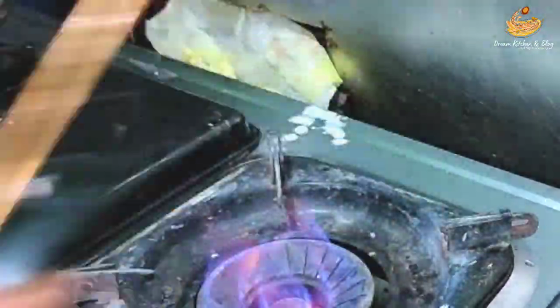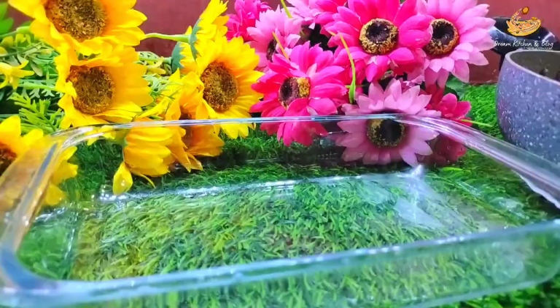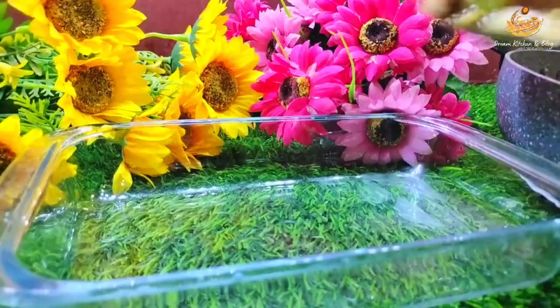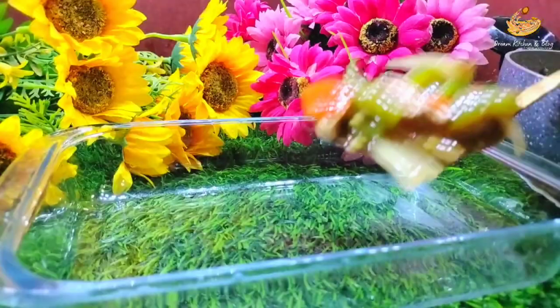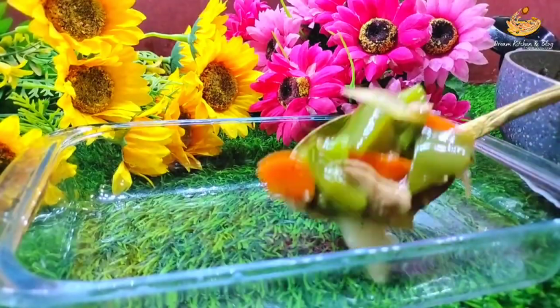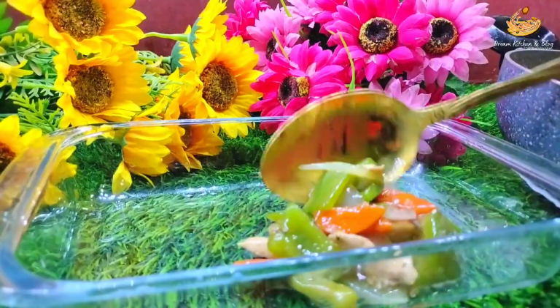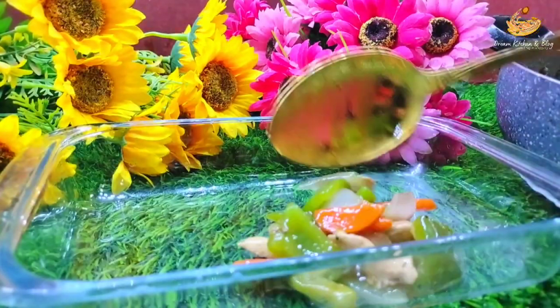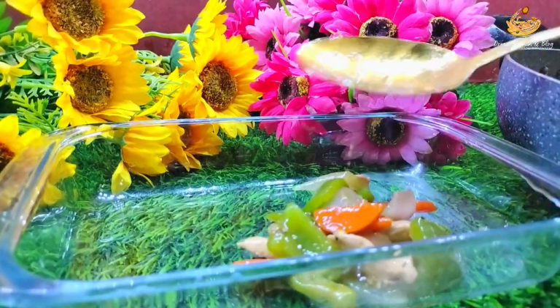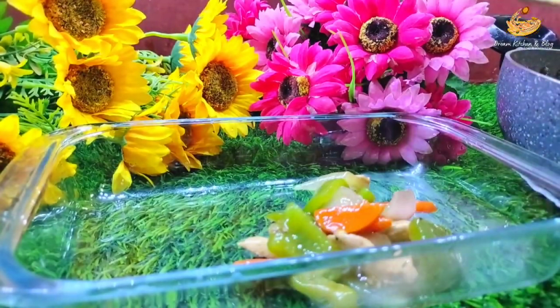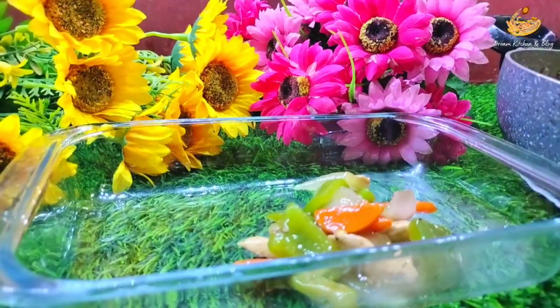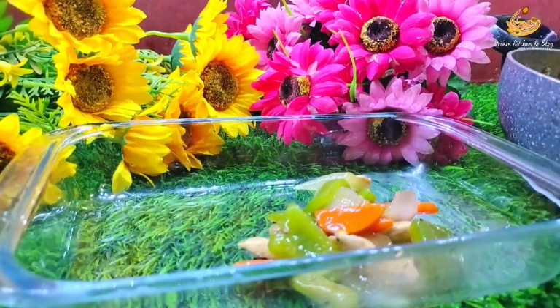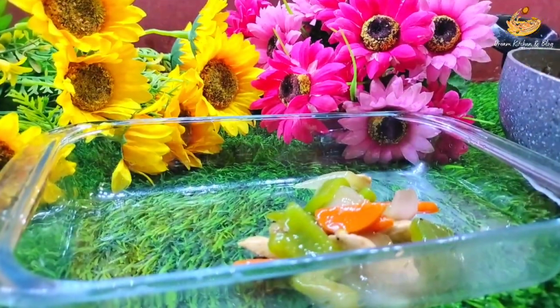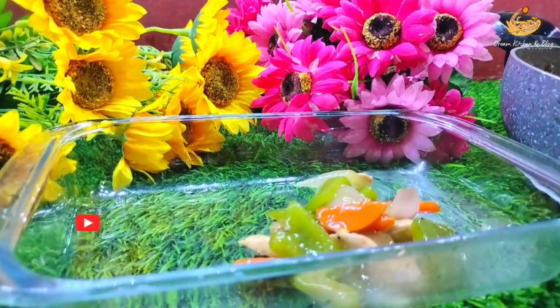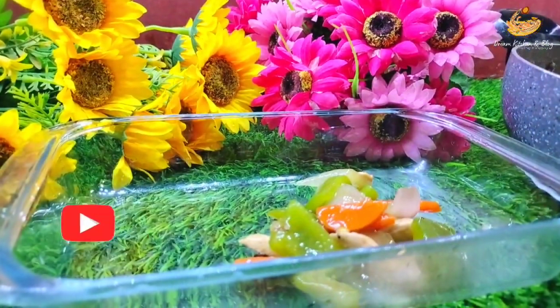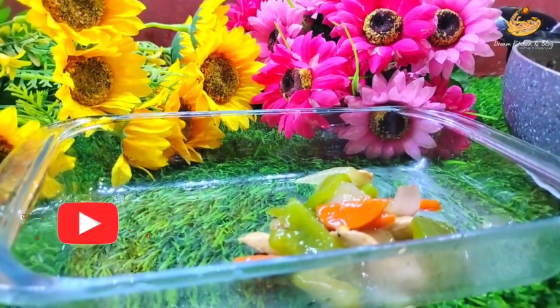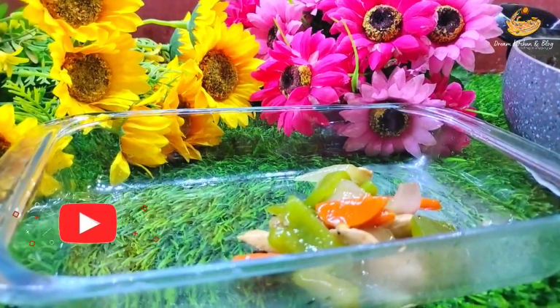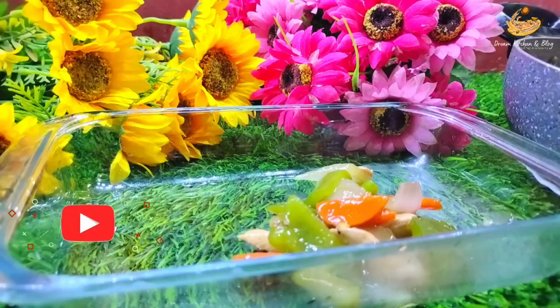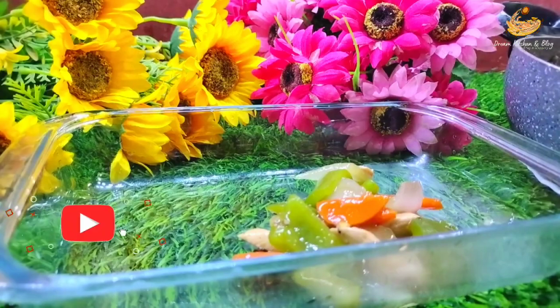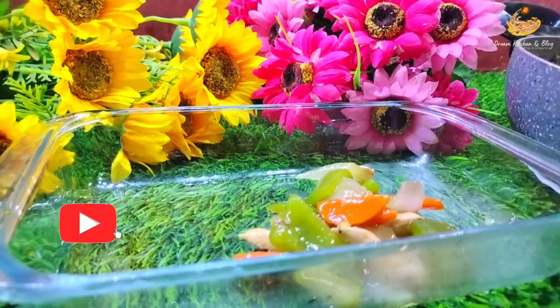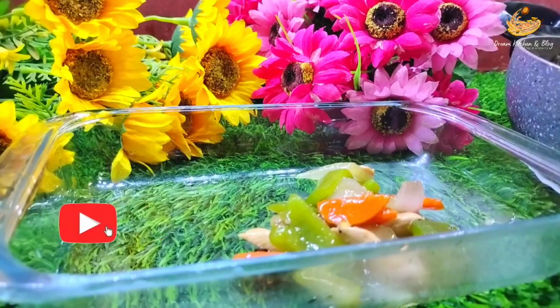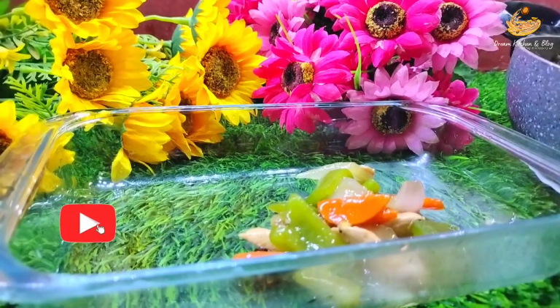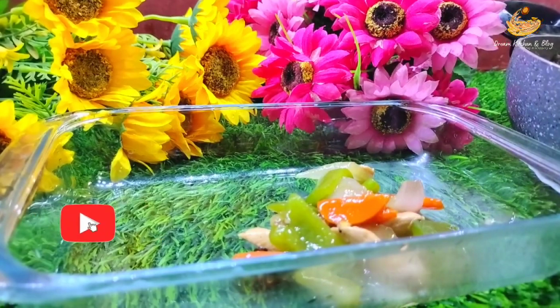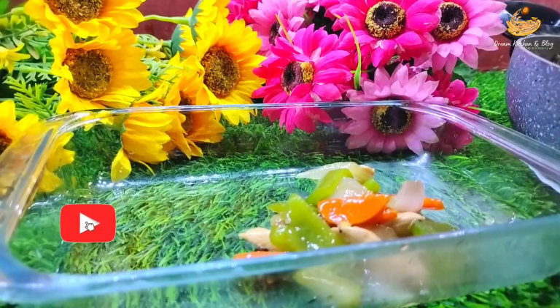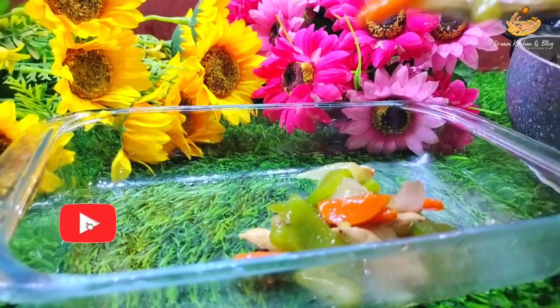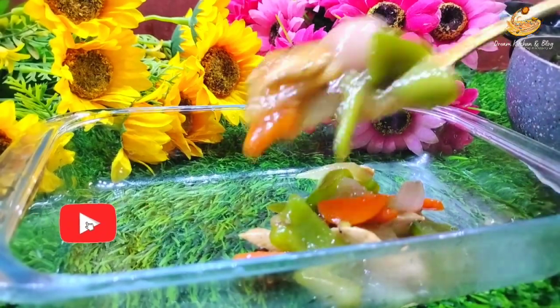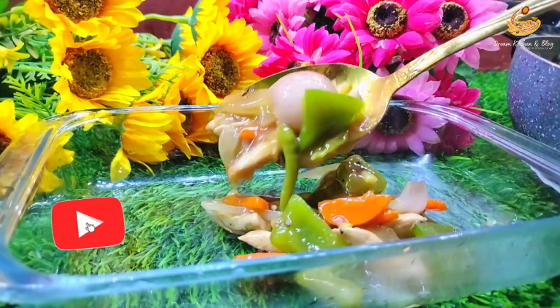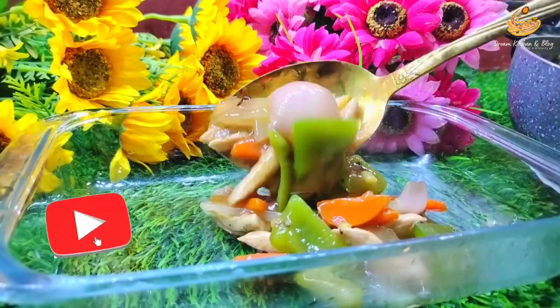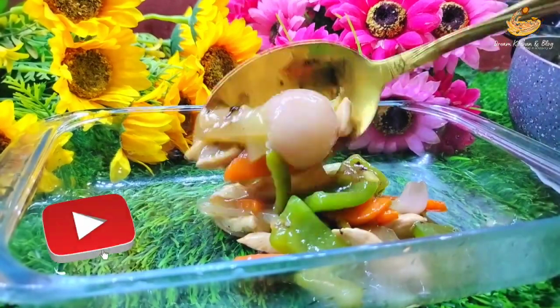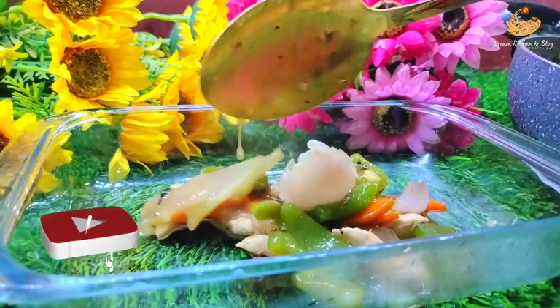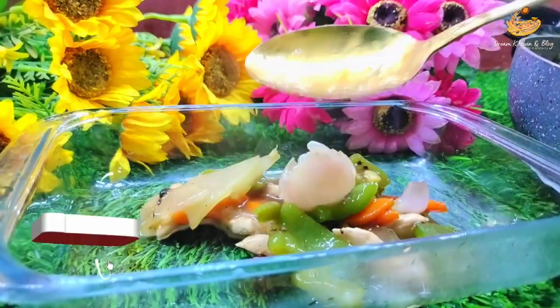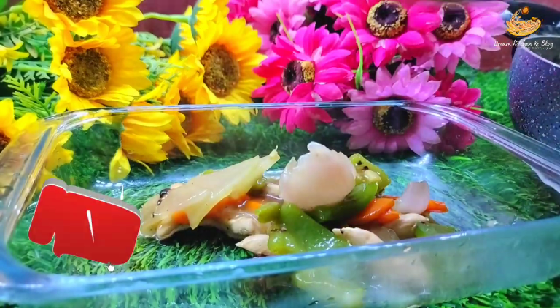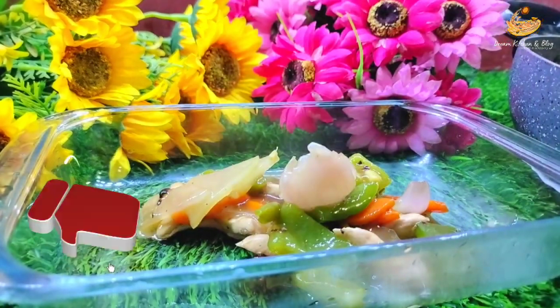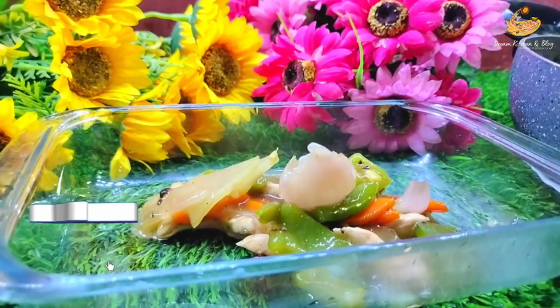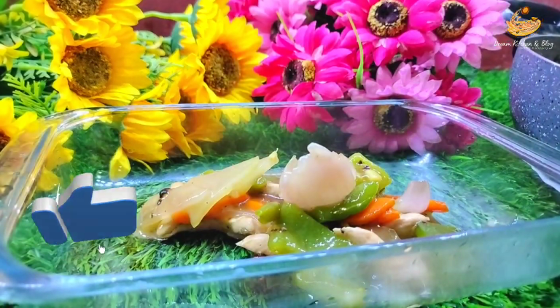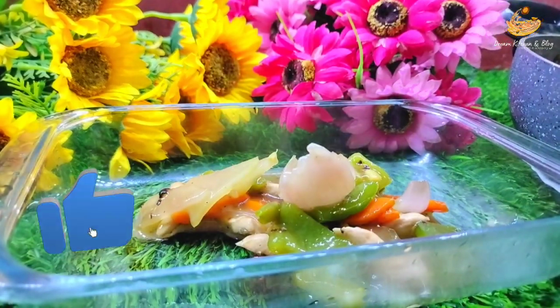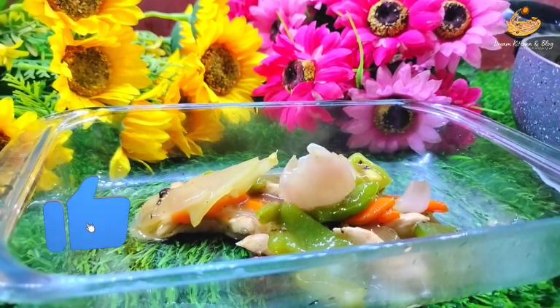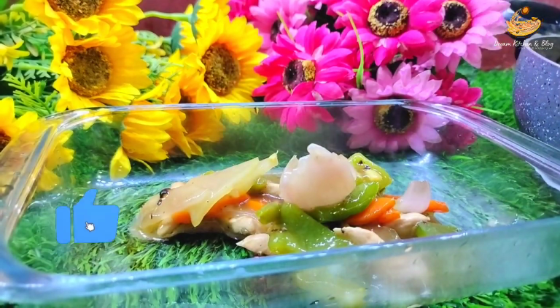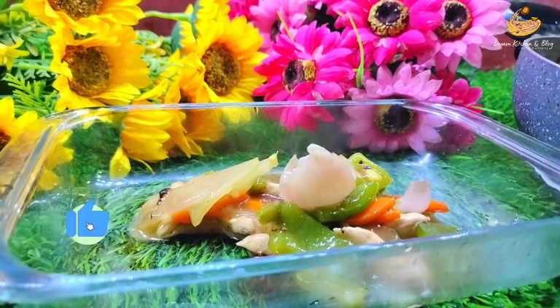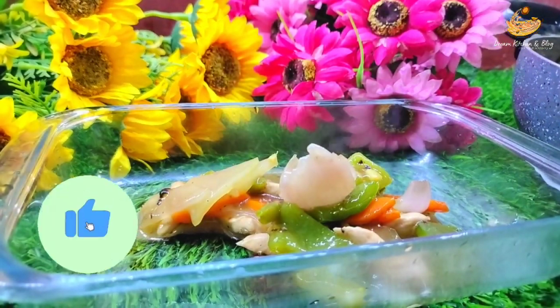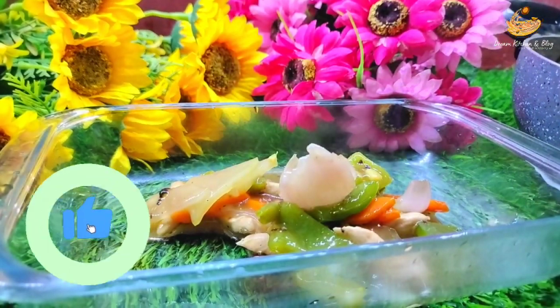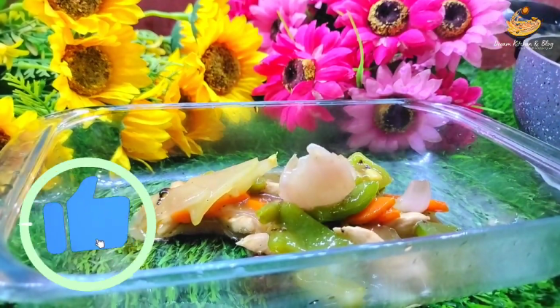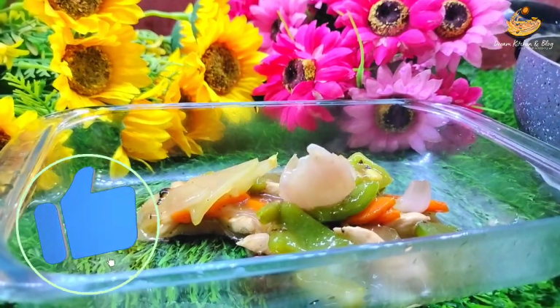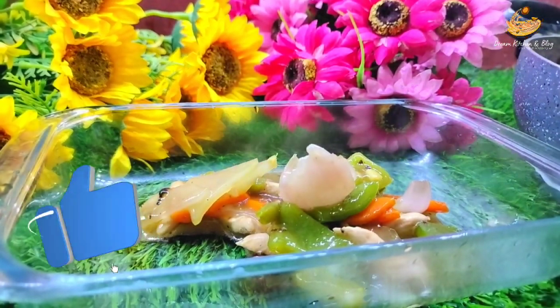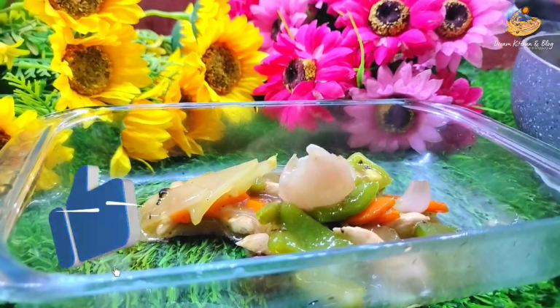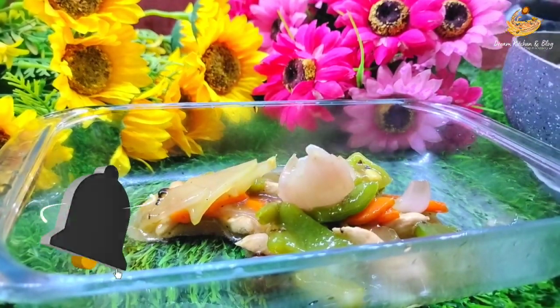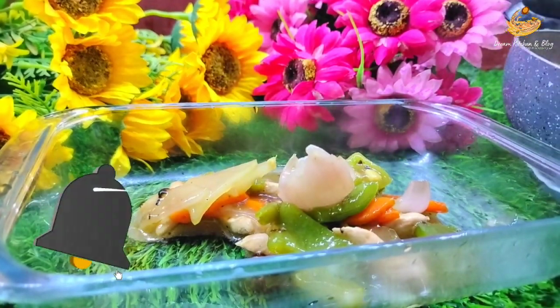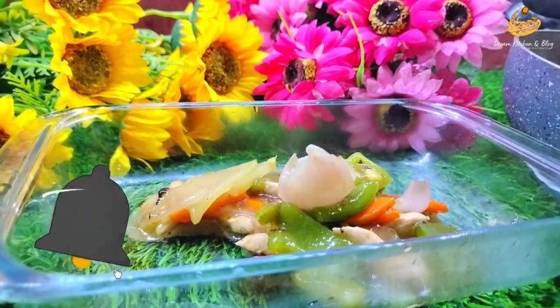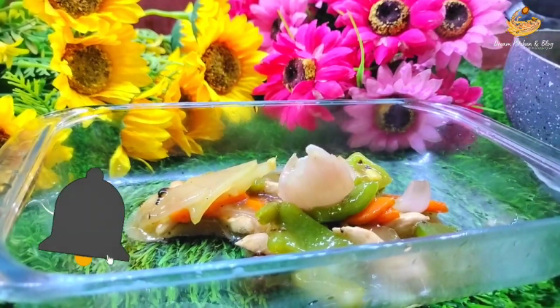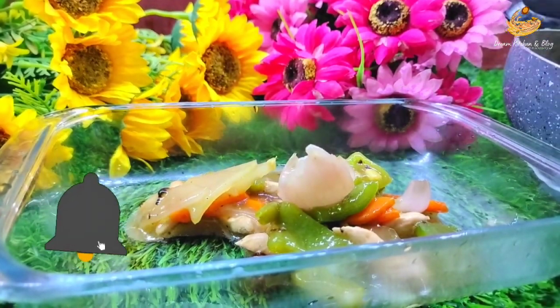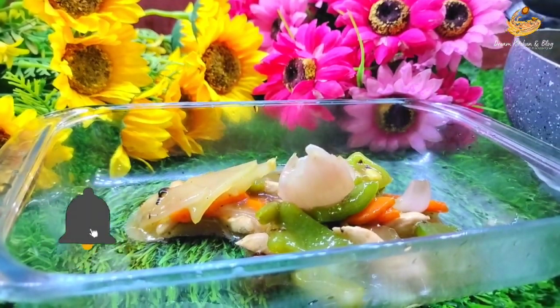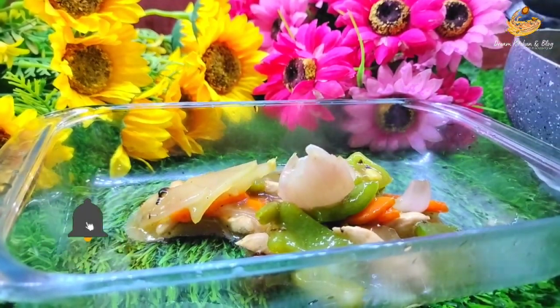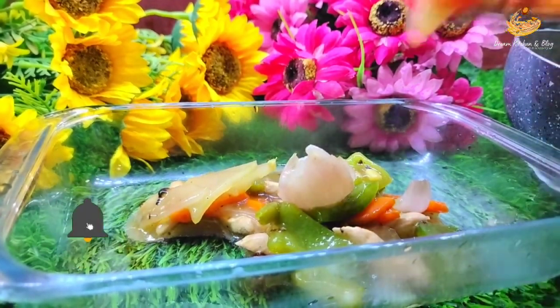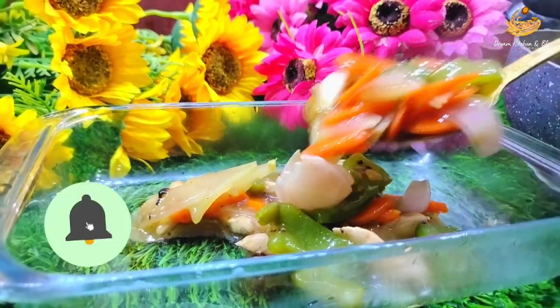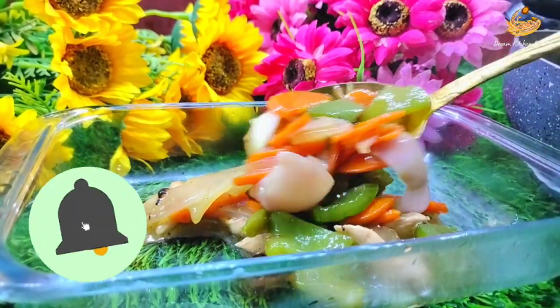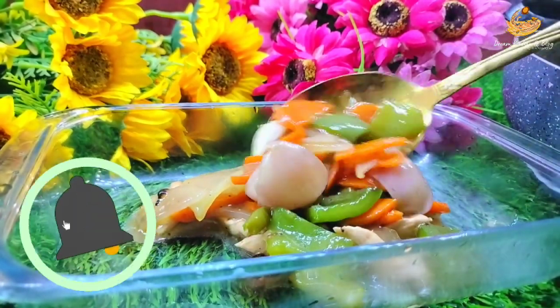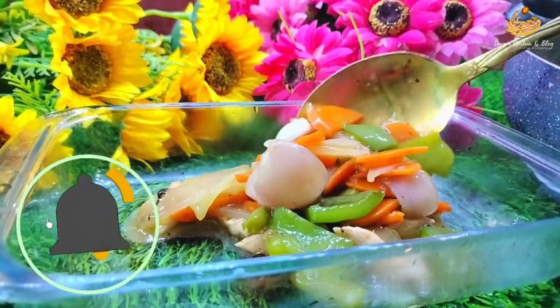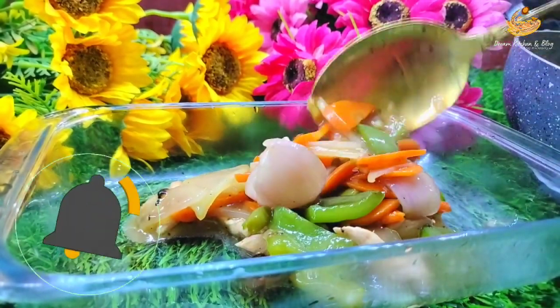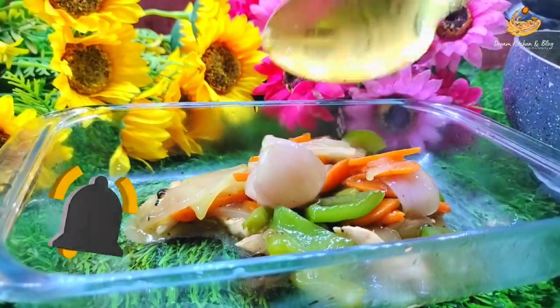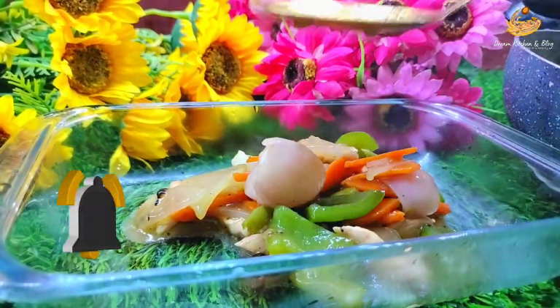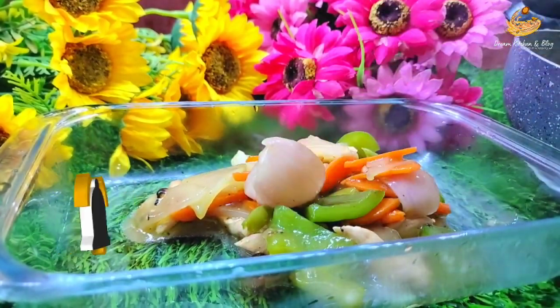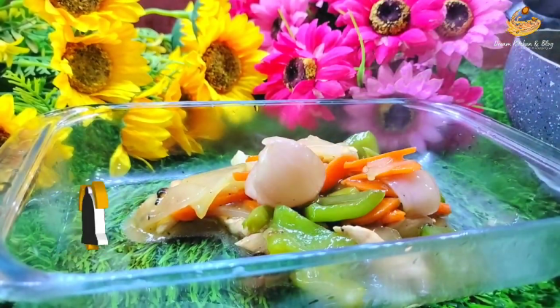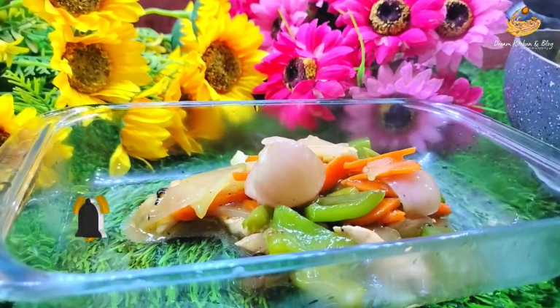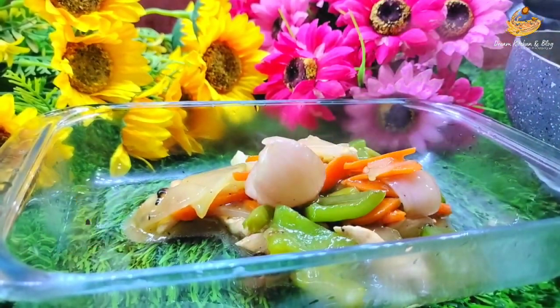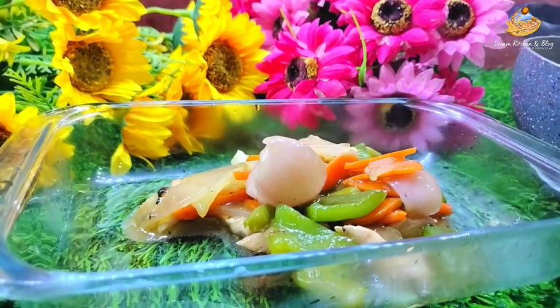I am going to show you how to do this recipe.